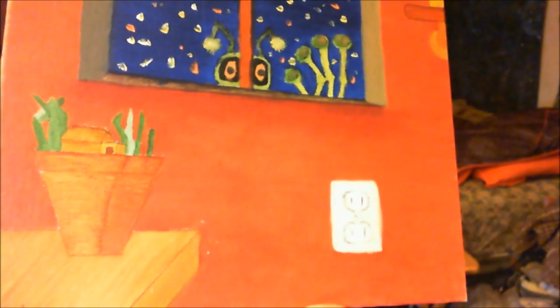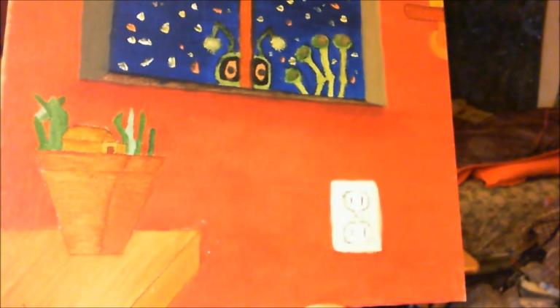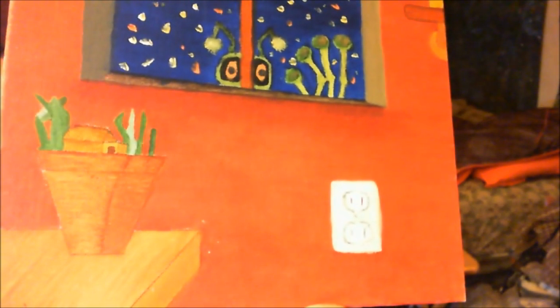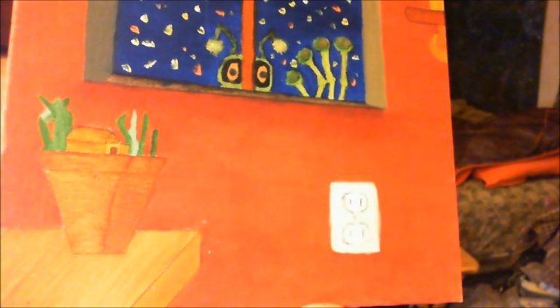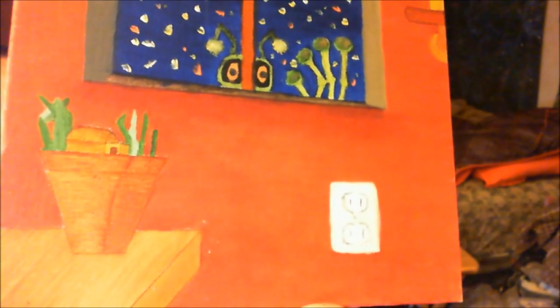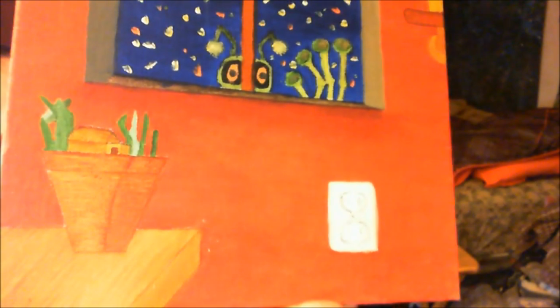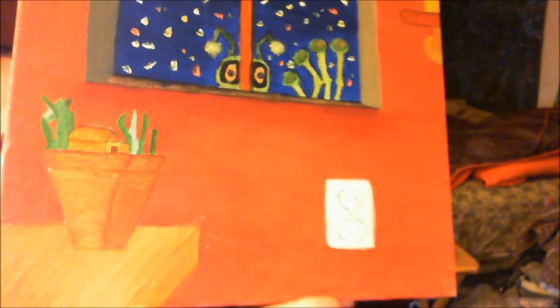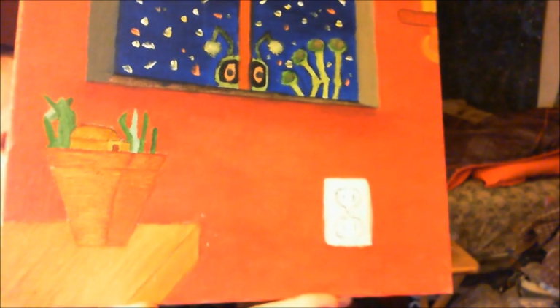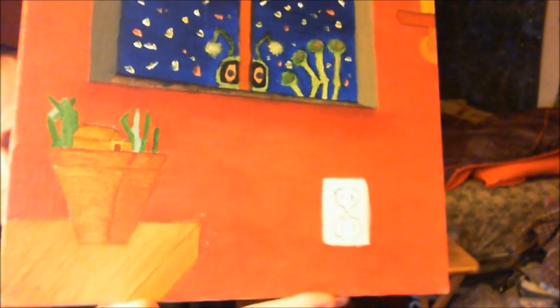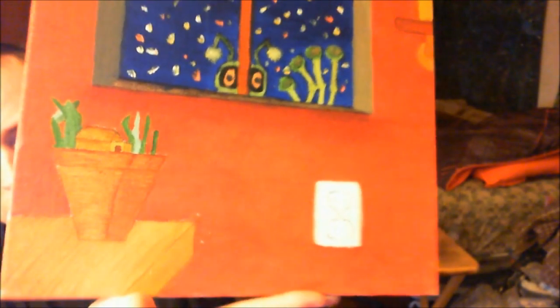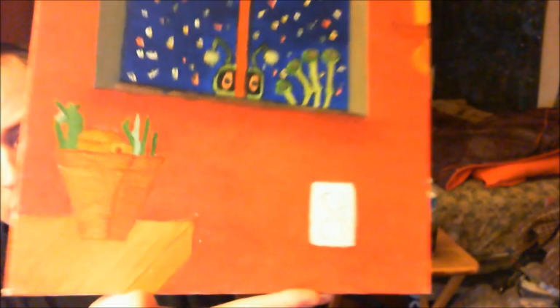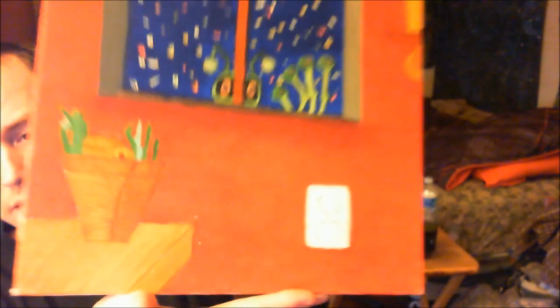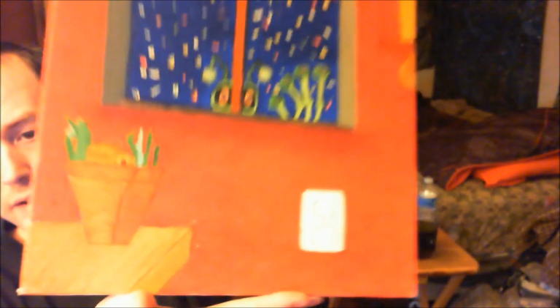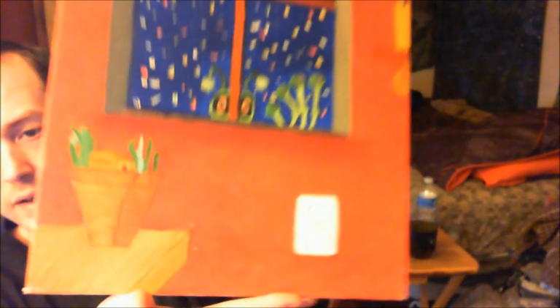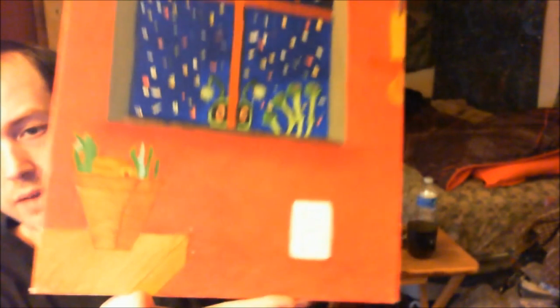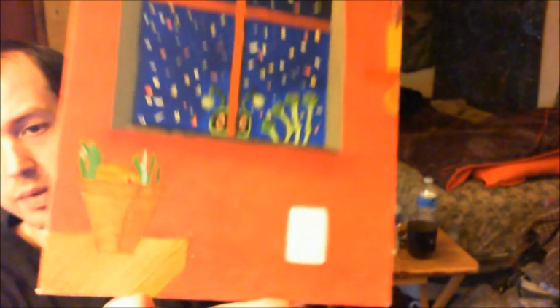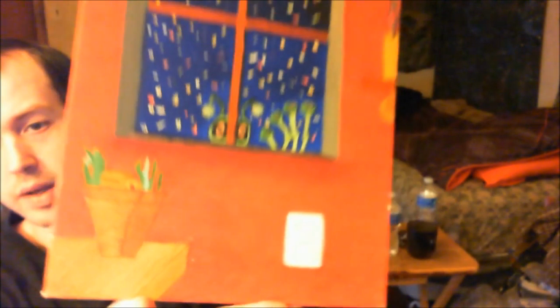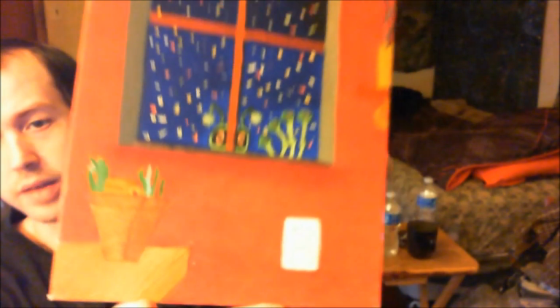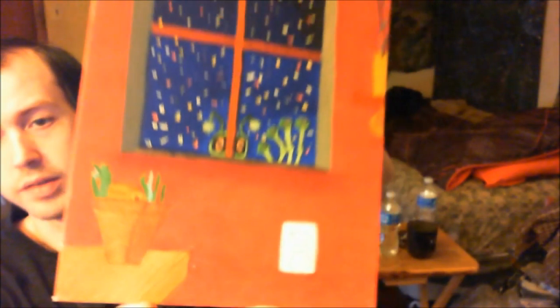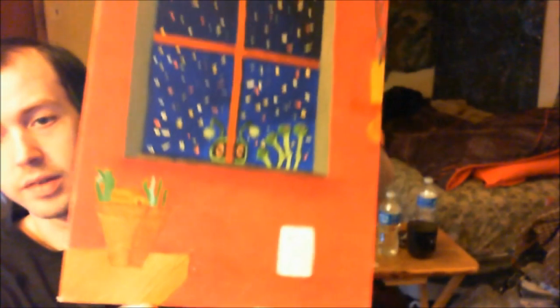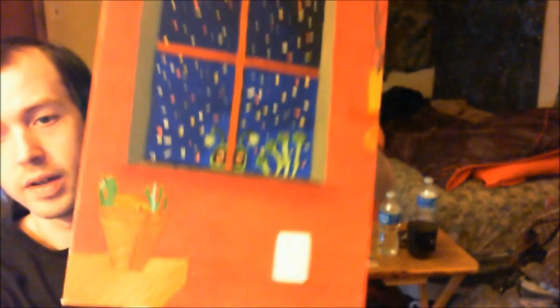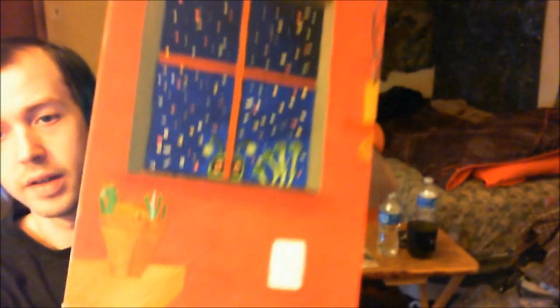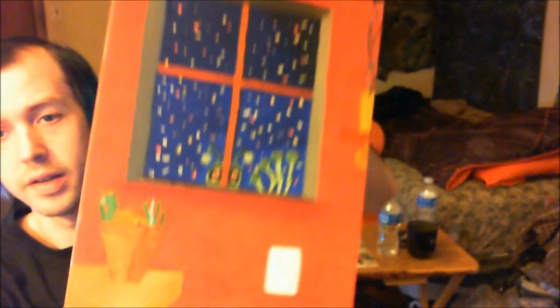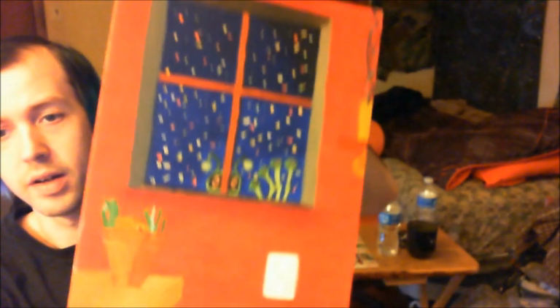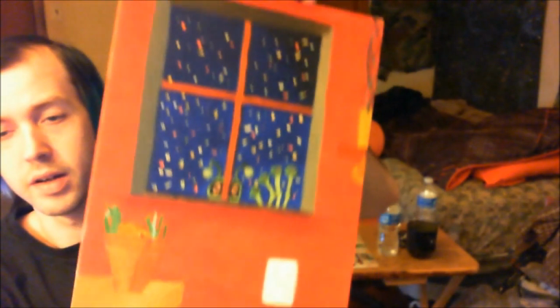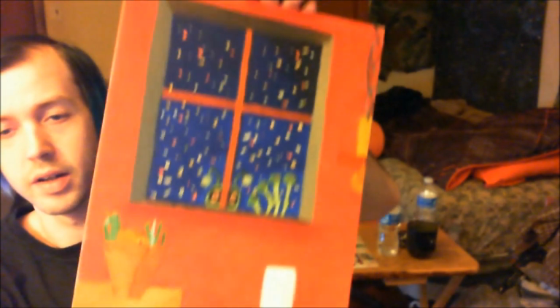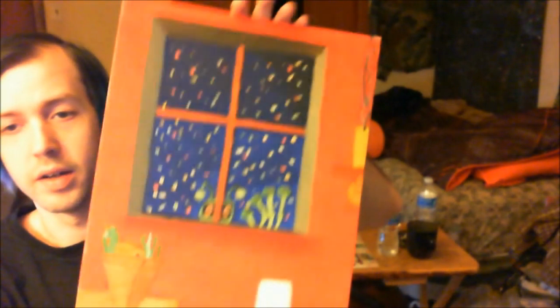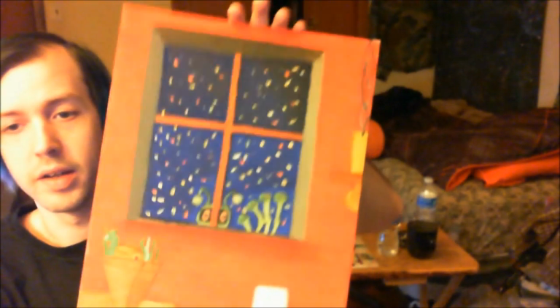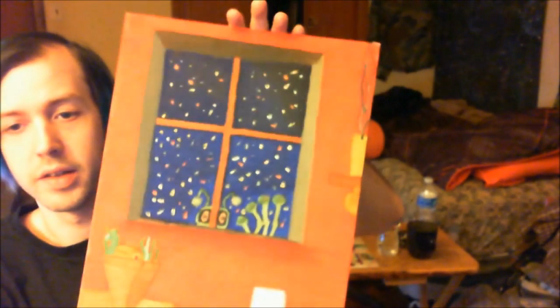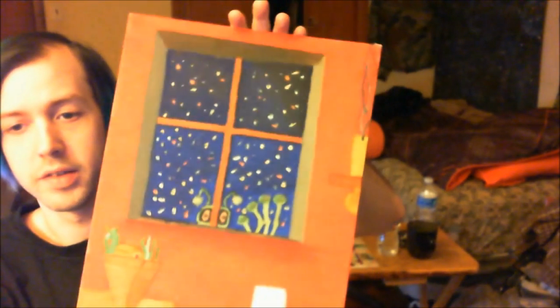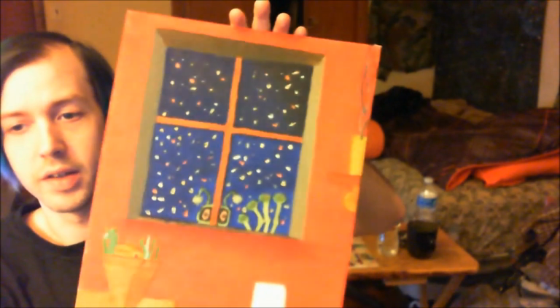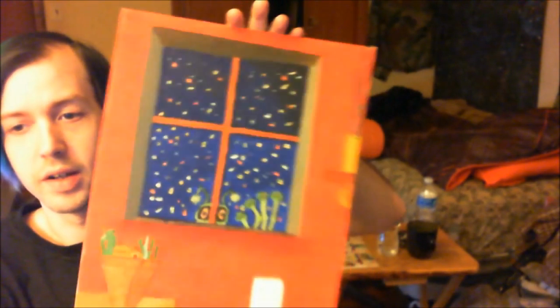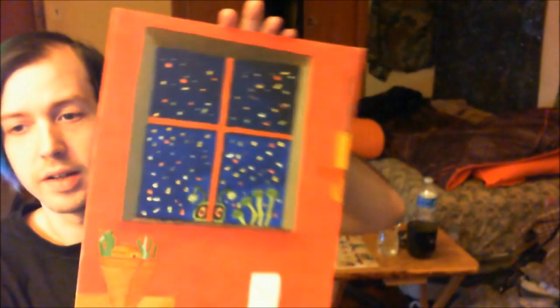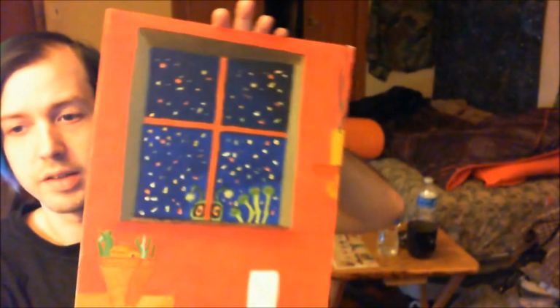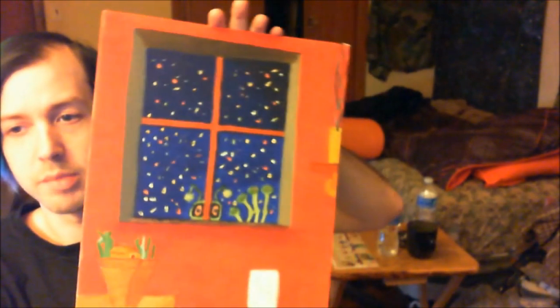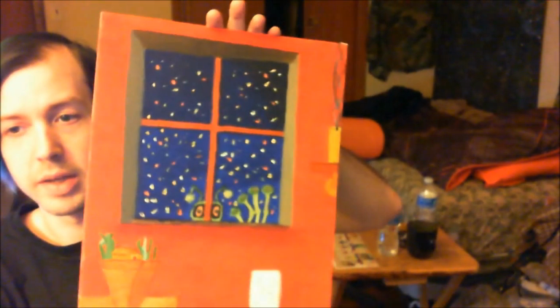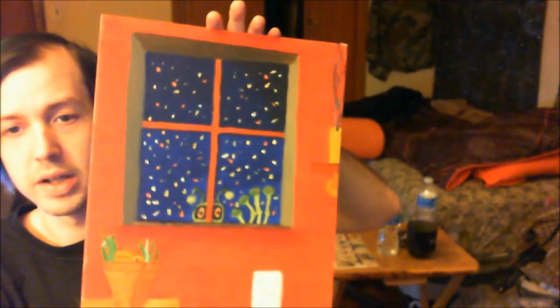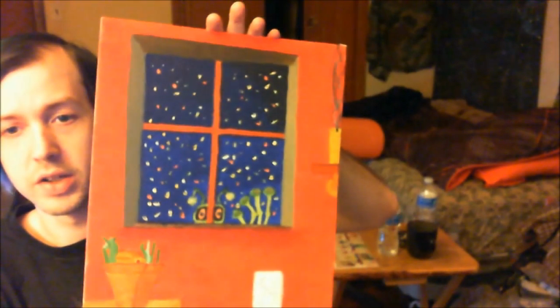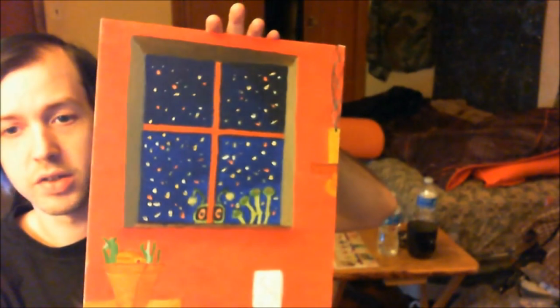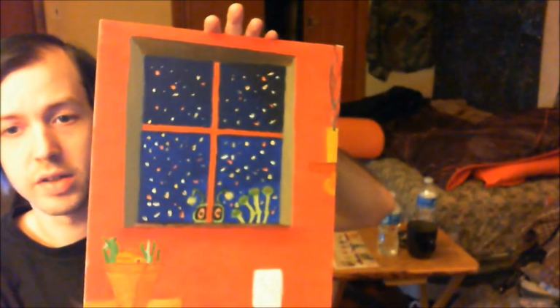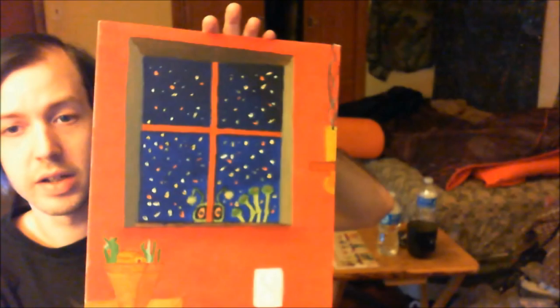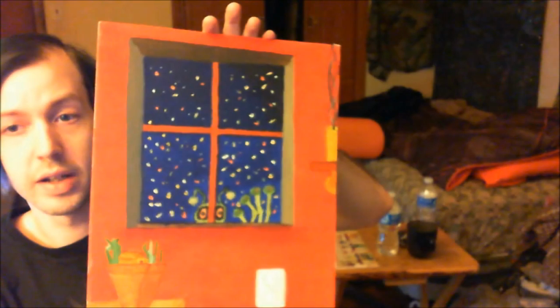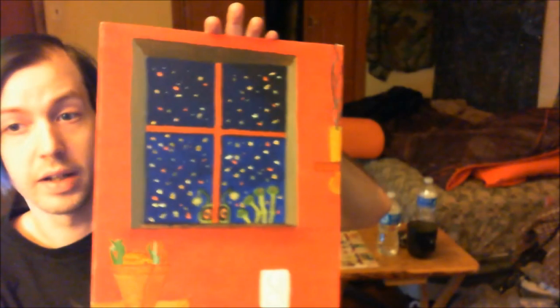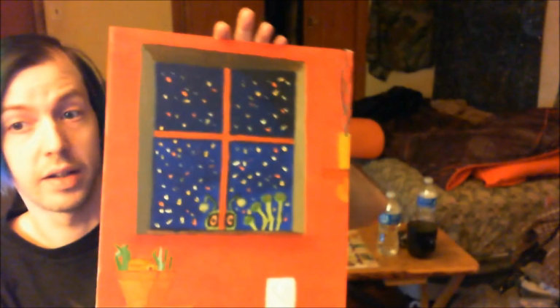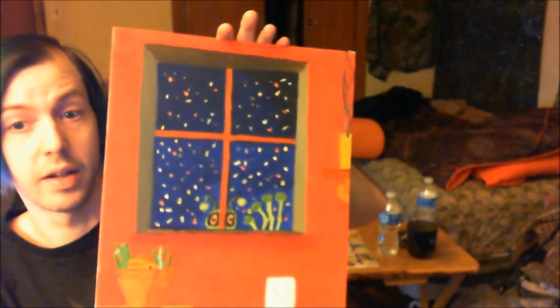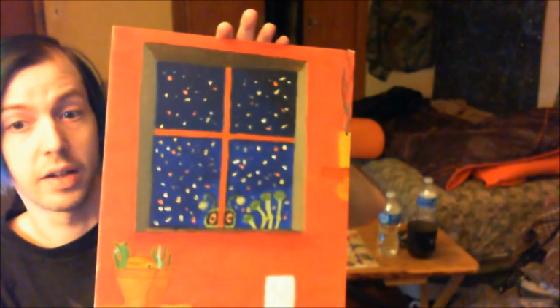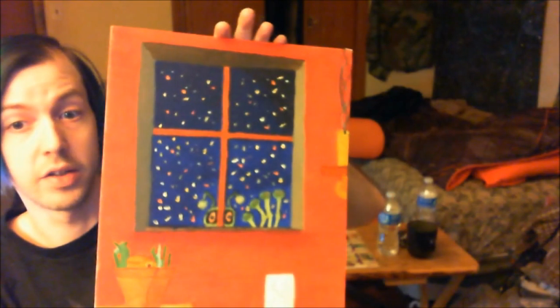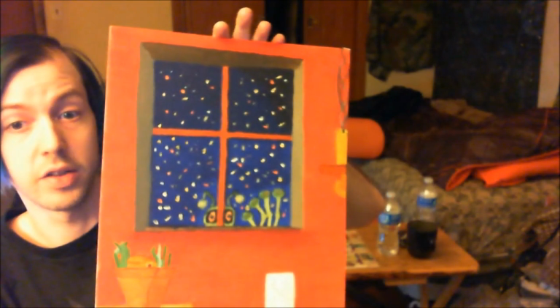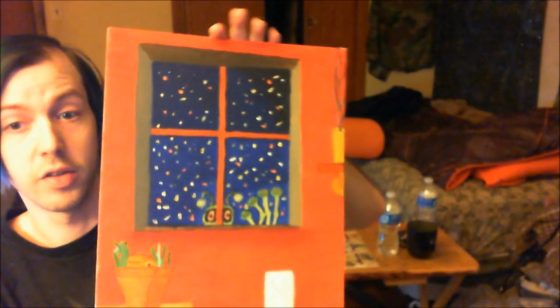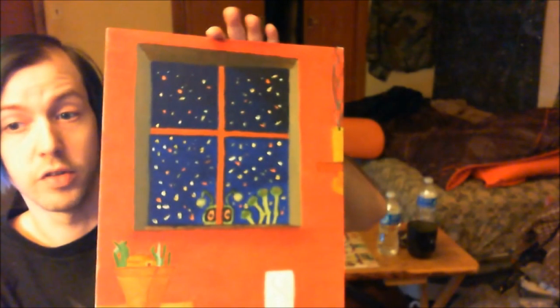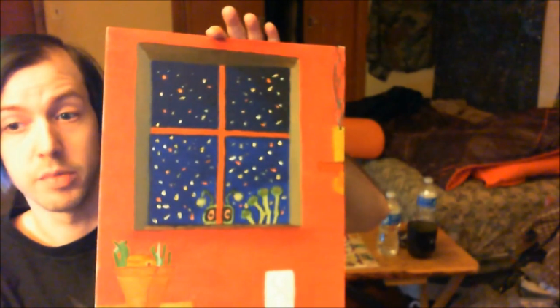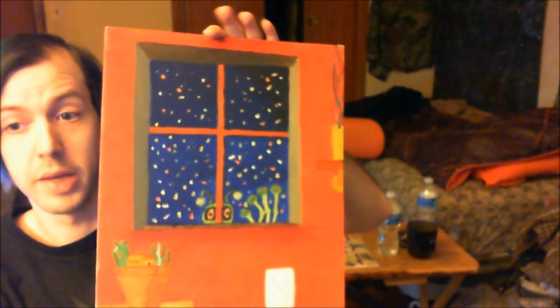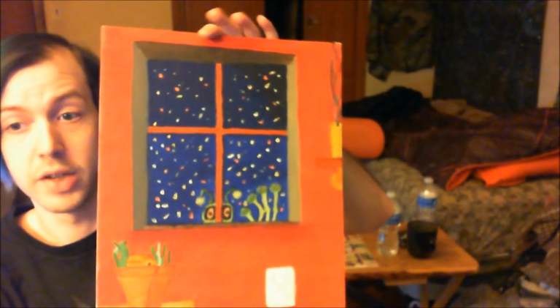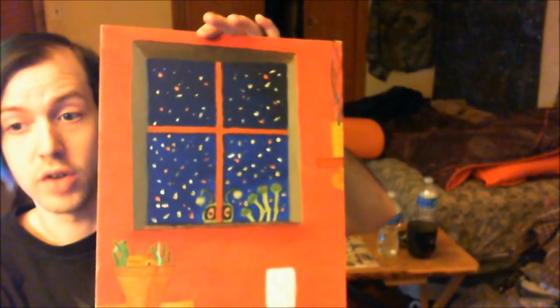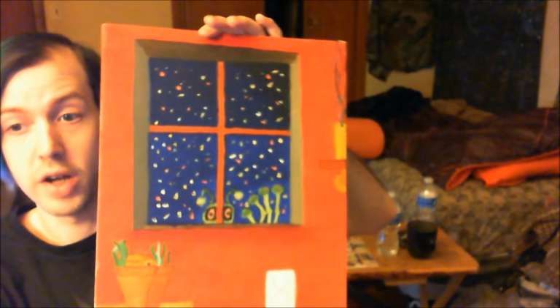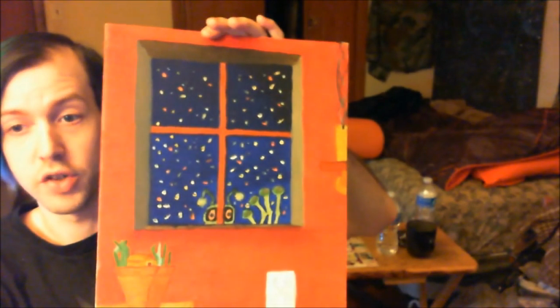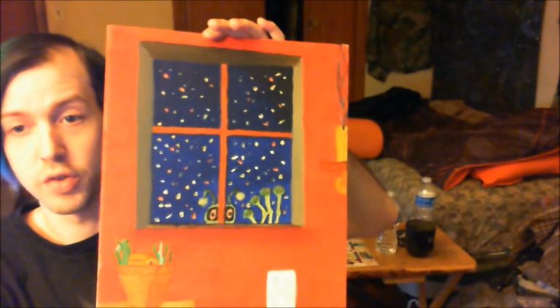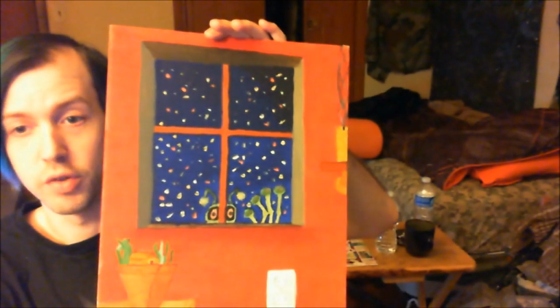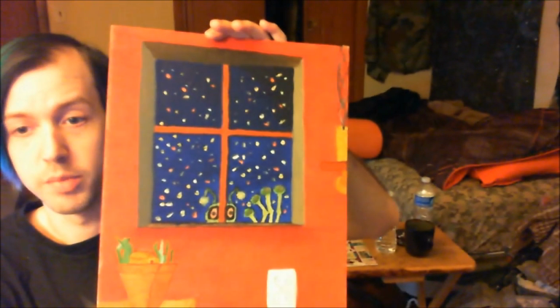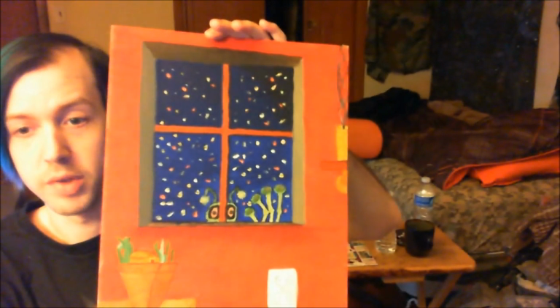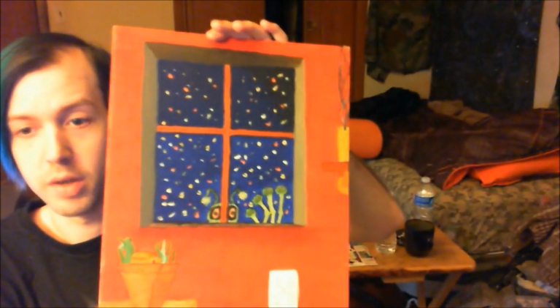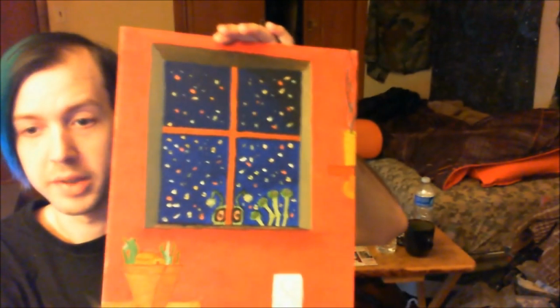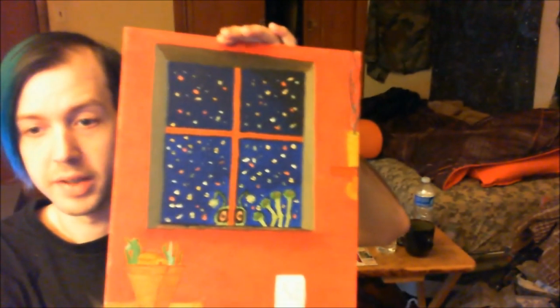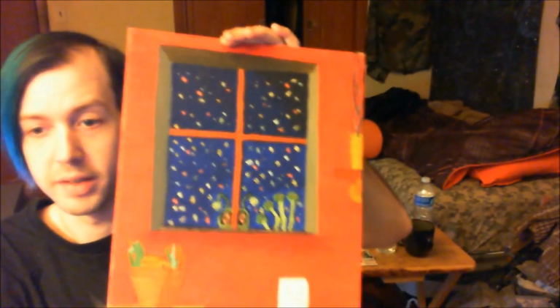Oh, we almost had it. Anyways, there you go. That's my entry, and excuse my trashed room. Sorry about that.